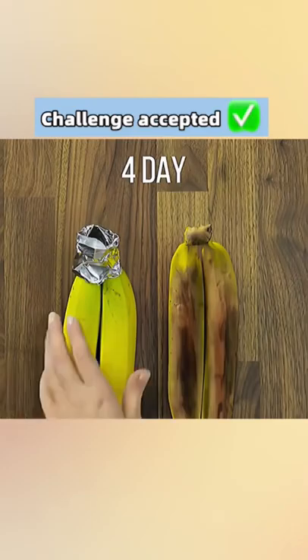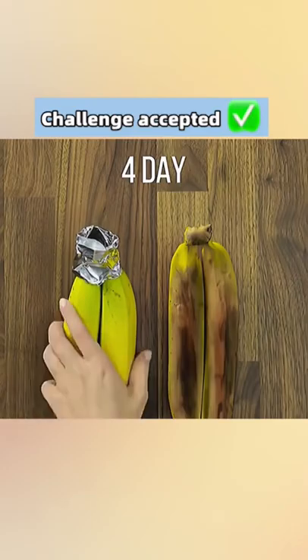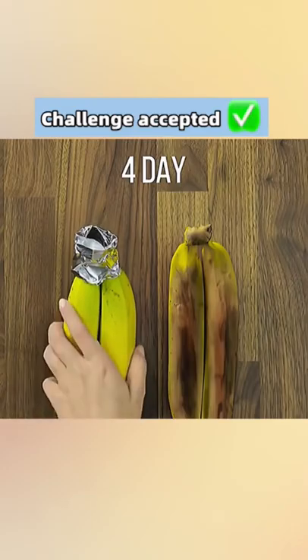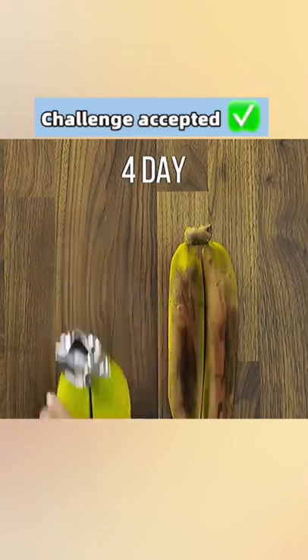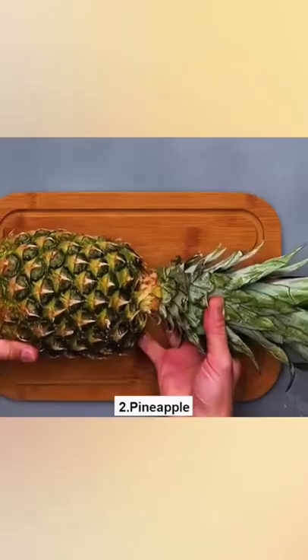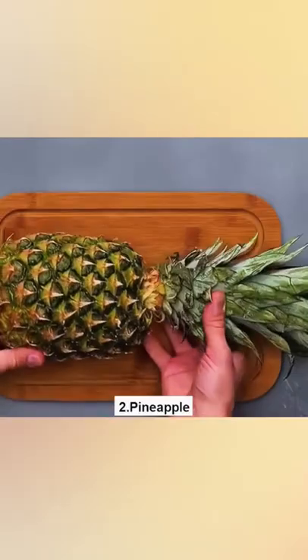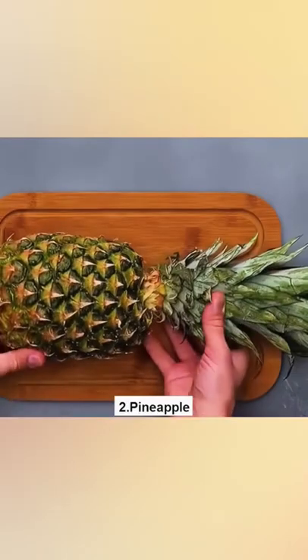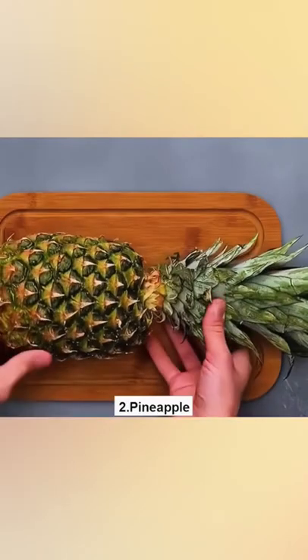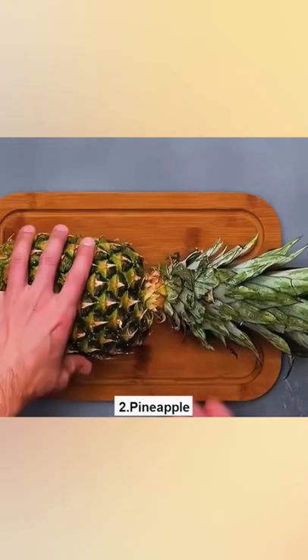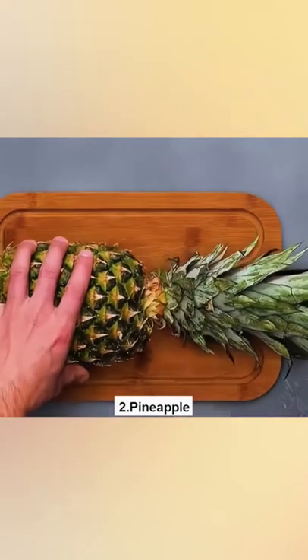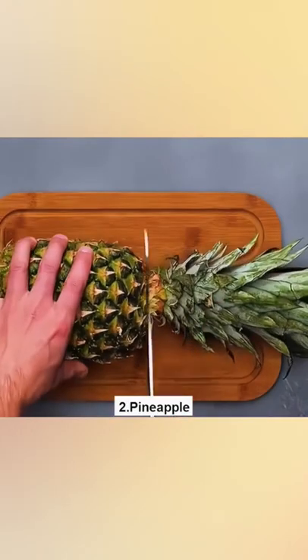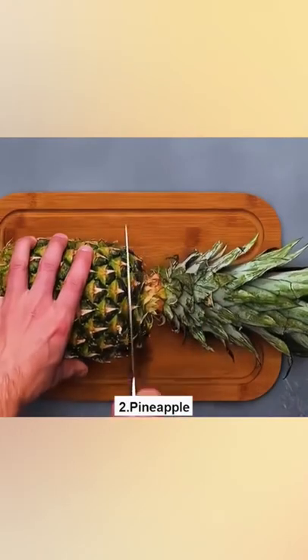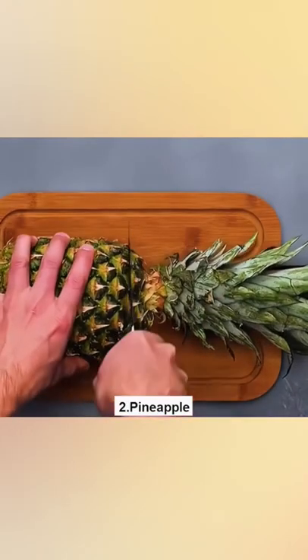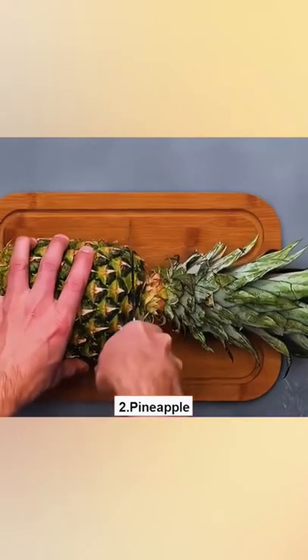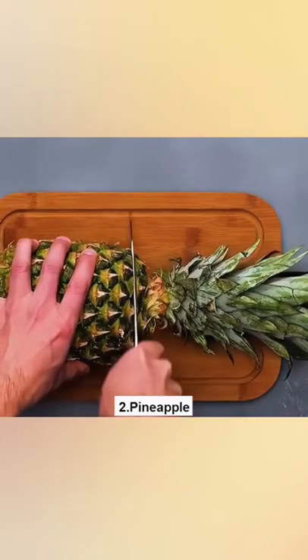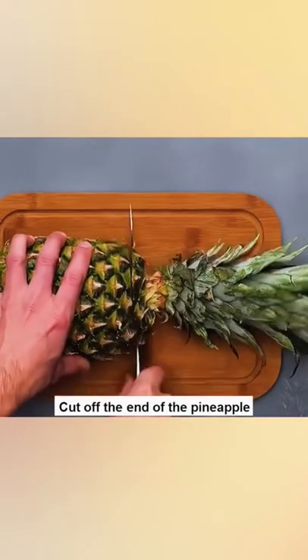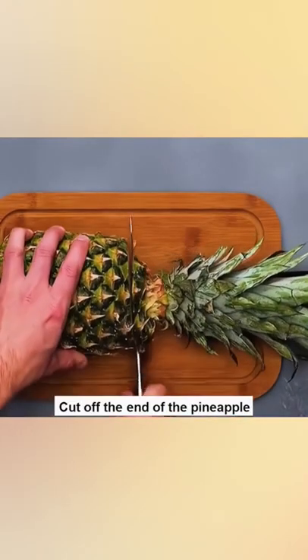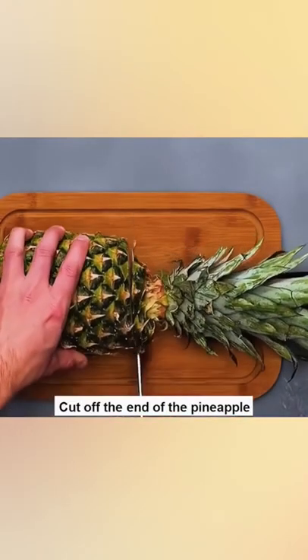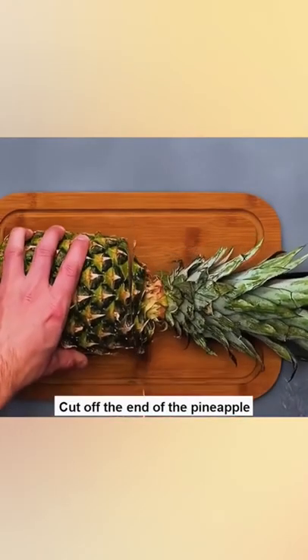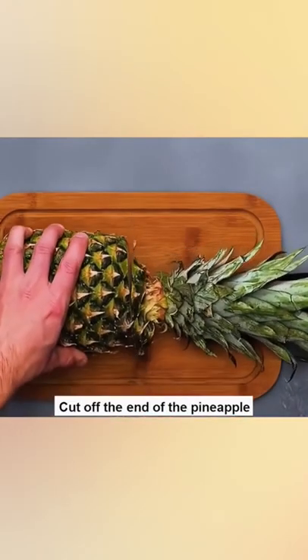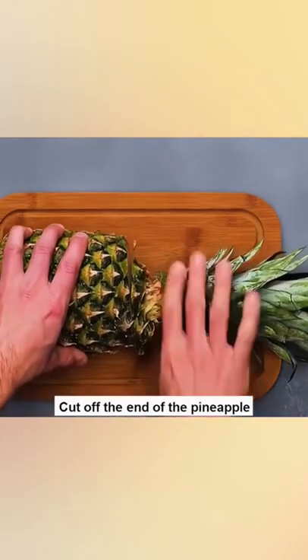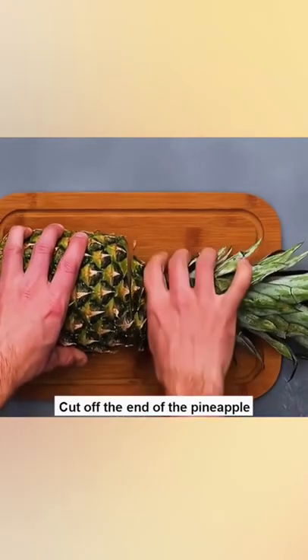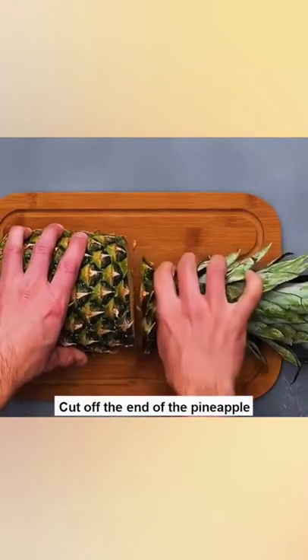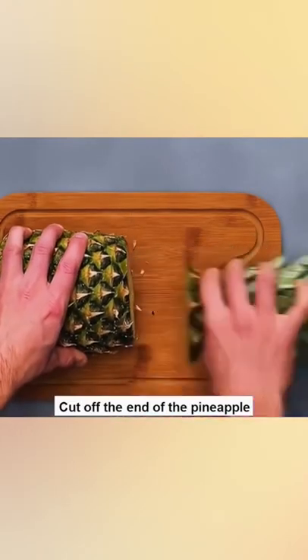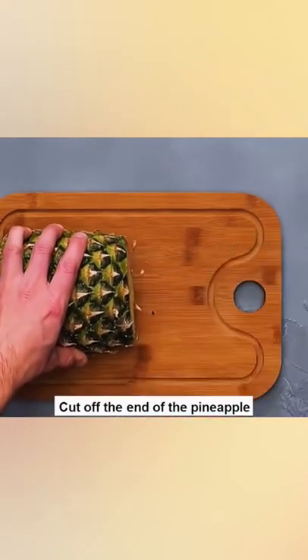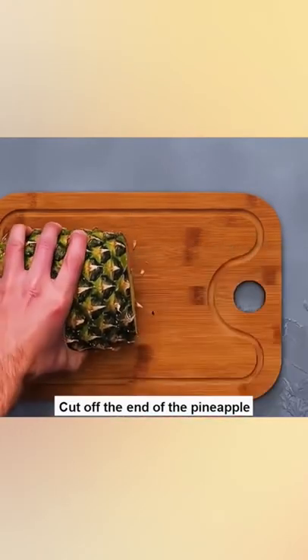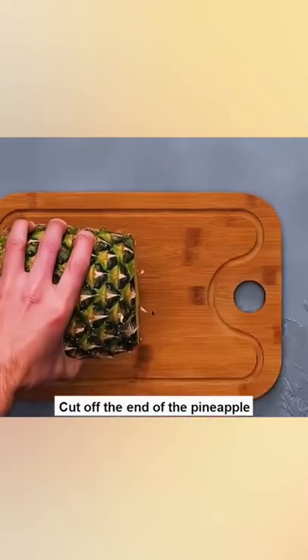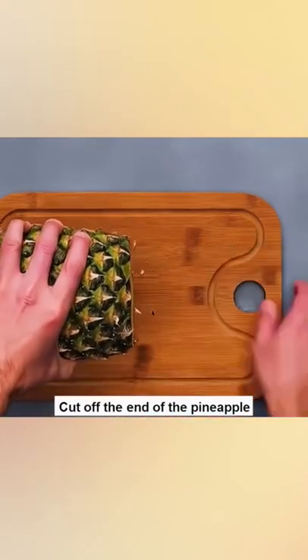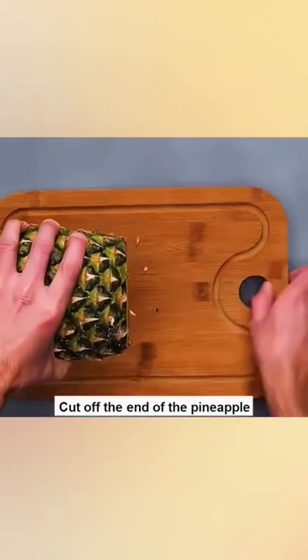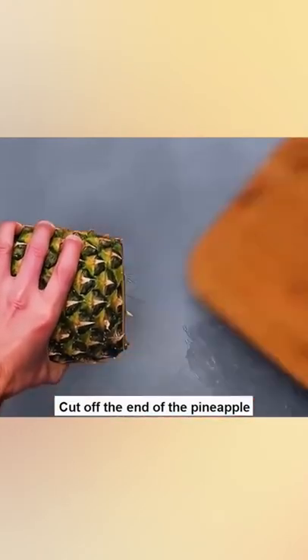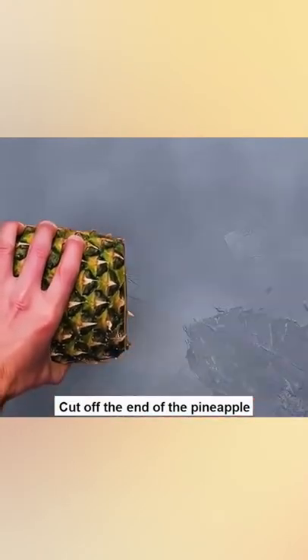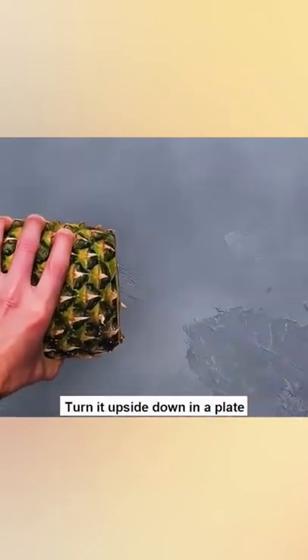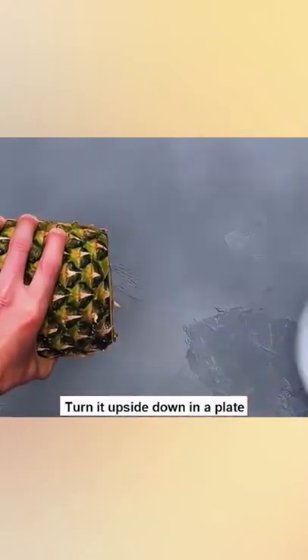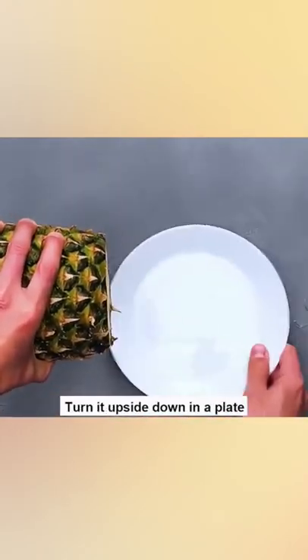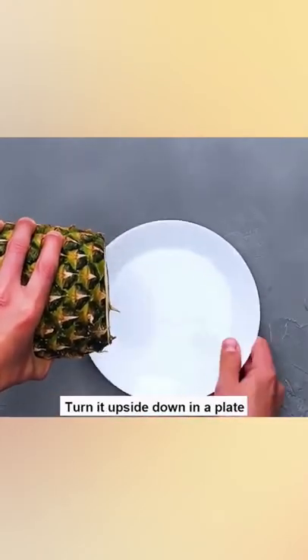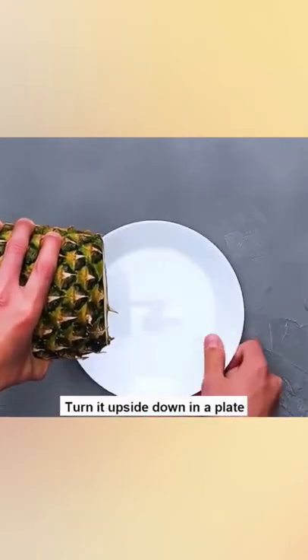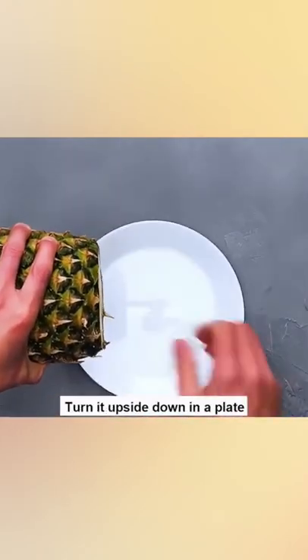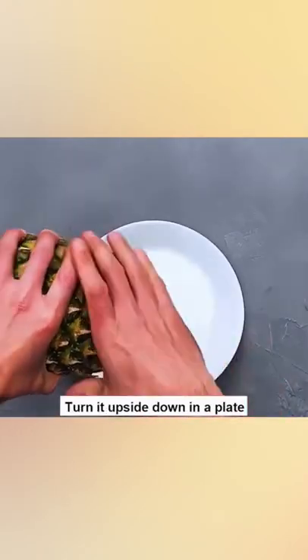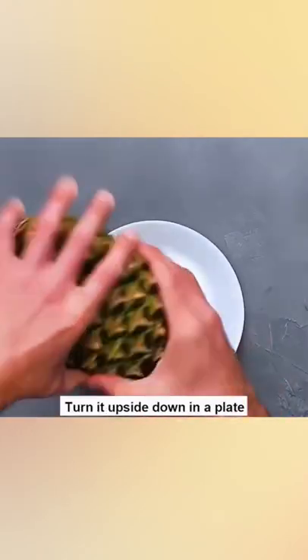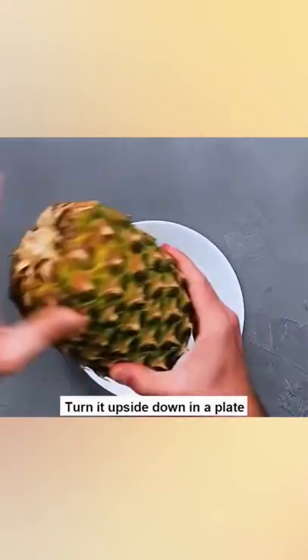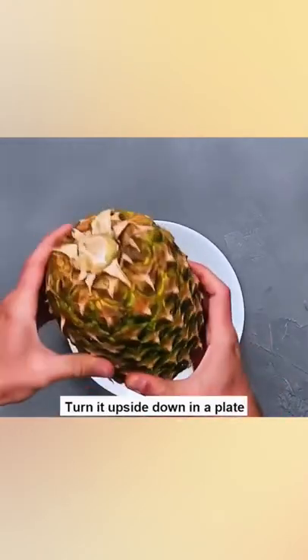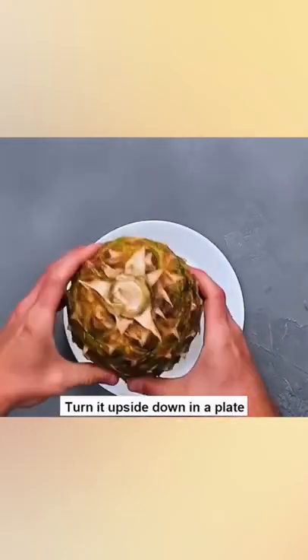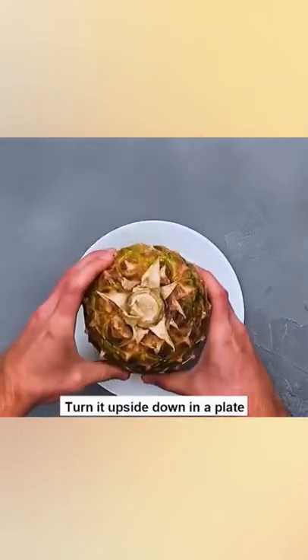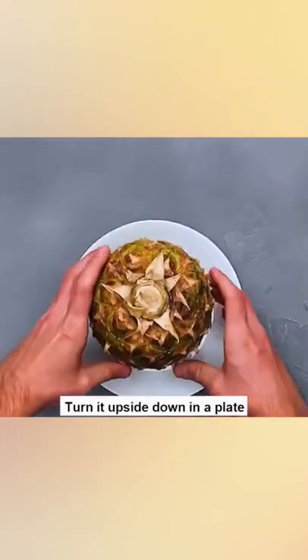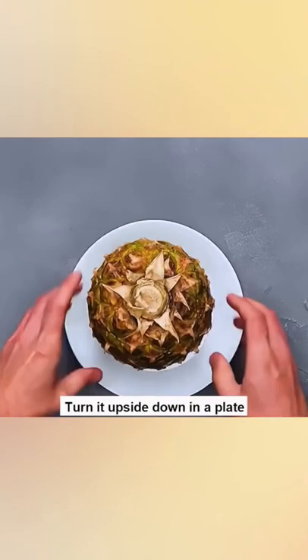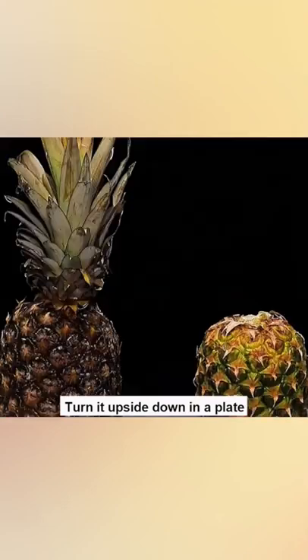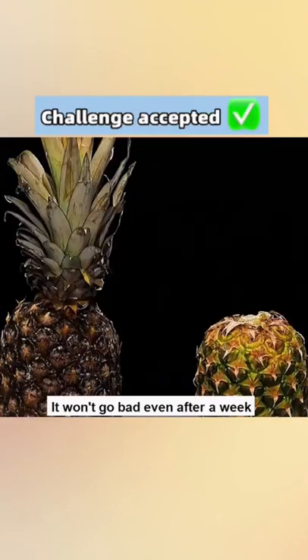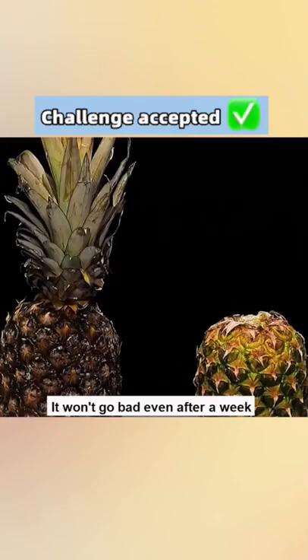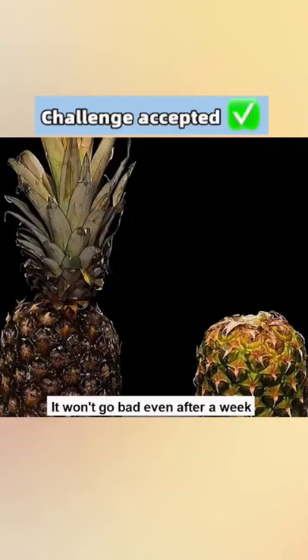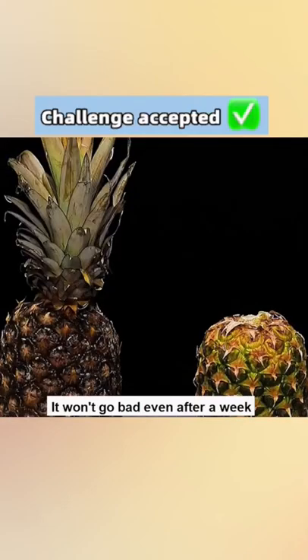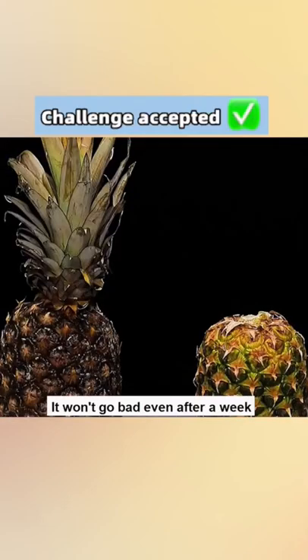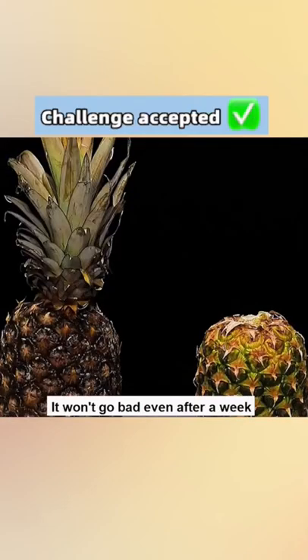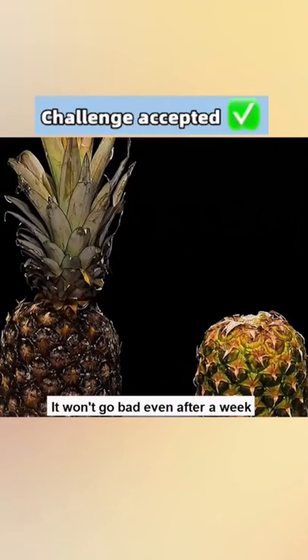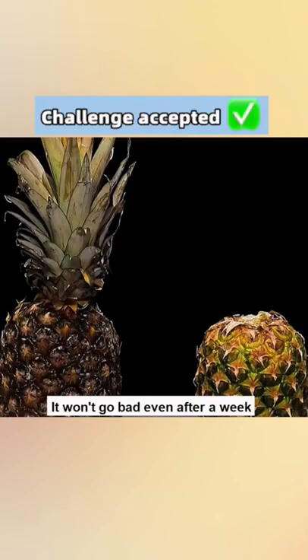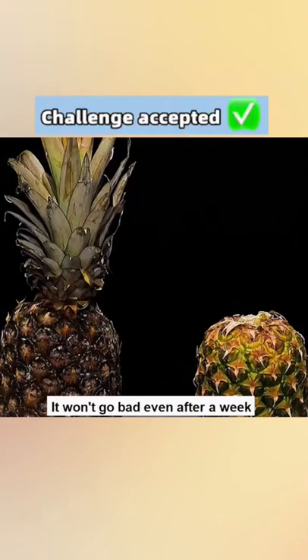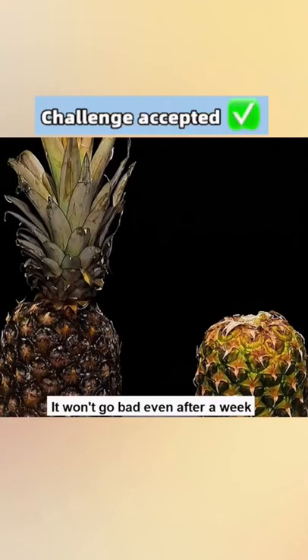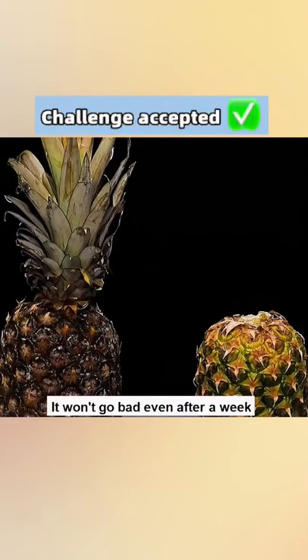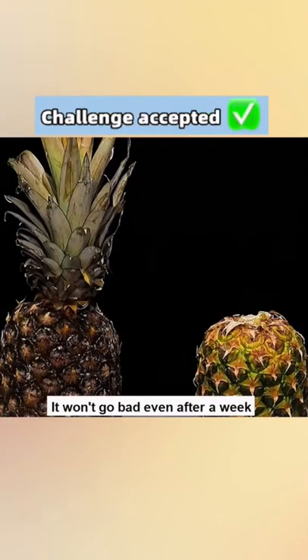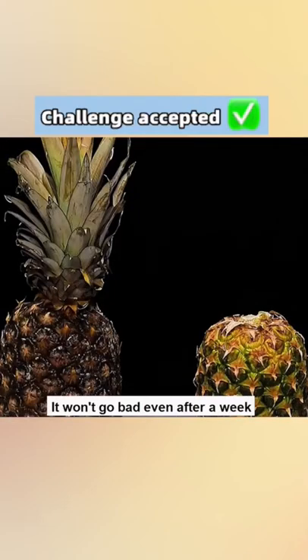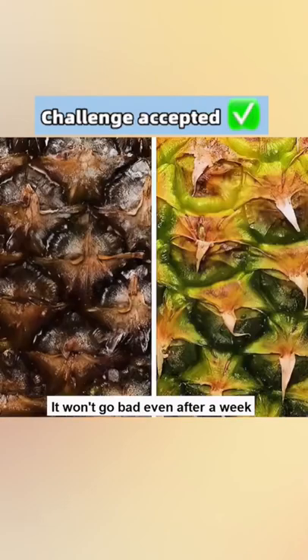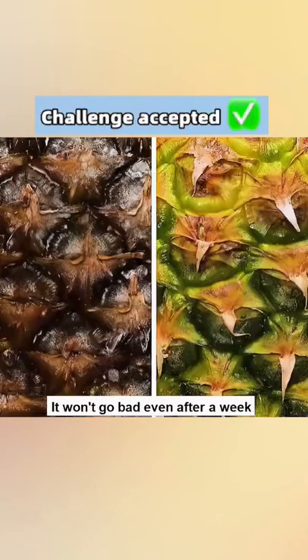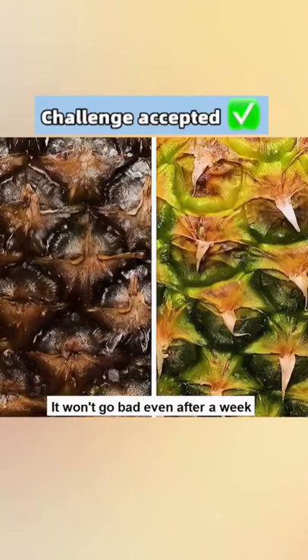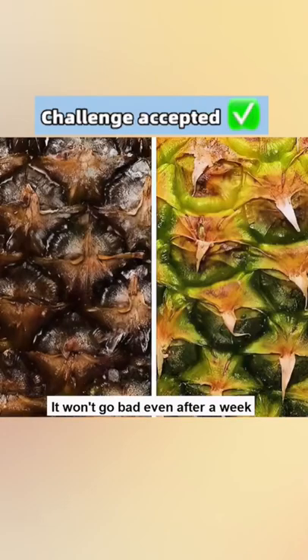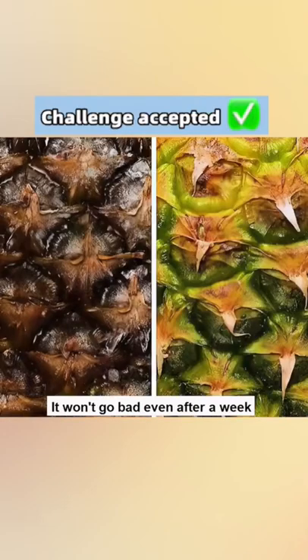2. Pineapple: Cut off the end of the pineapple. Turn it upside down on a plate. It won't go bad even after a week.